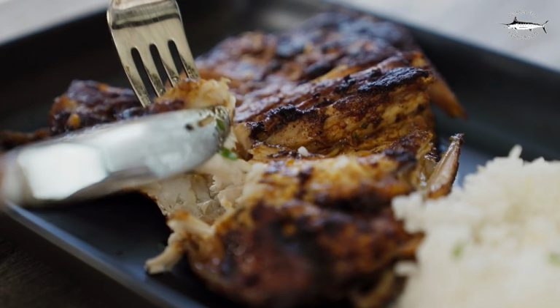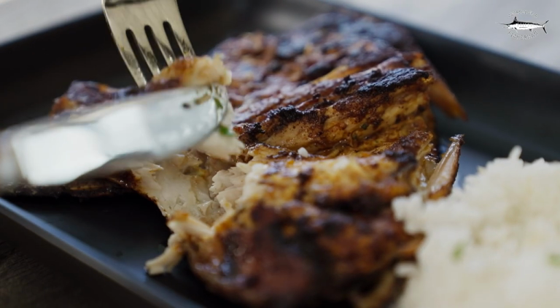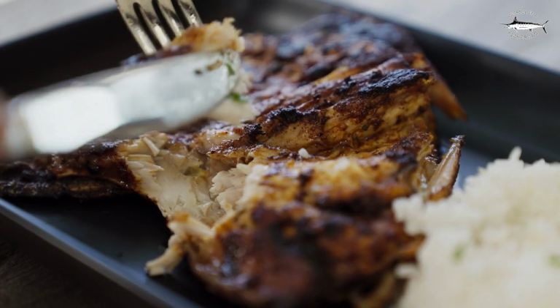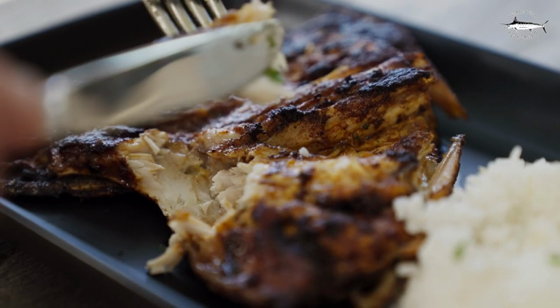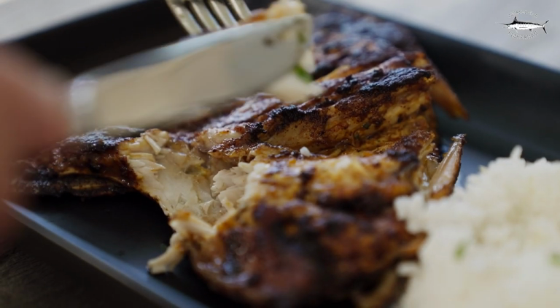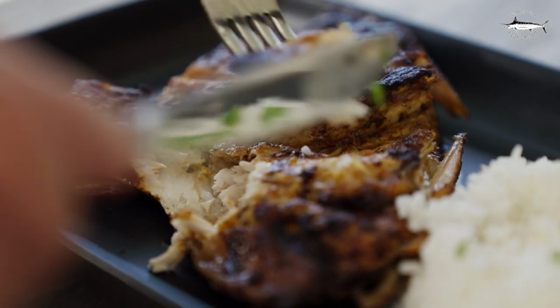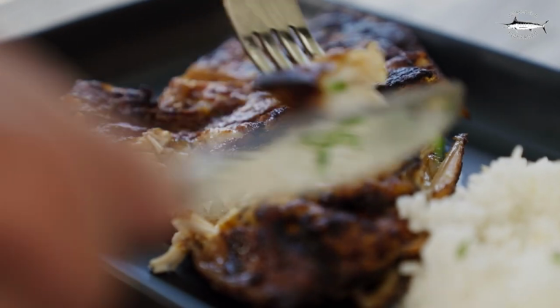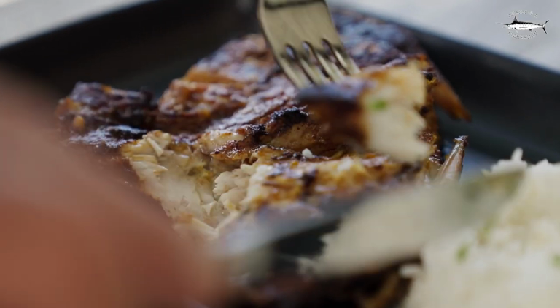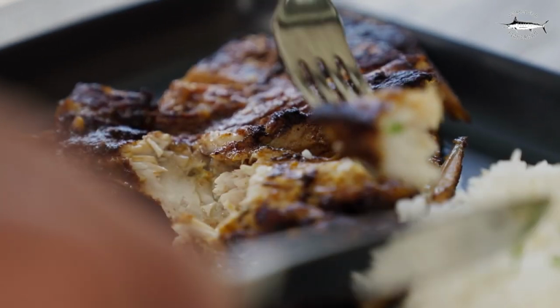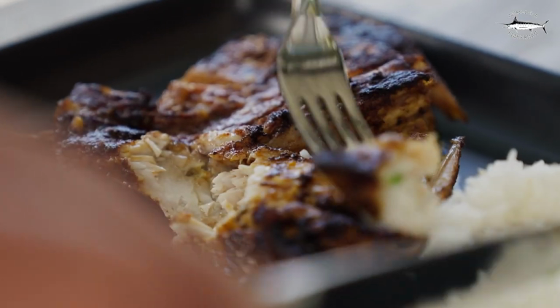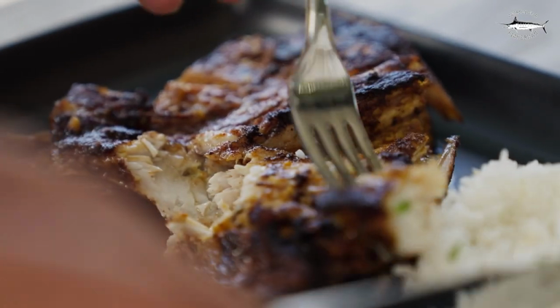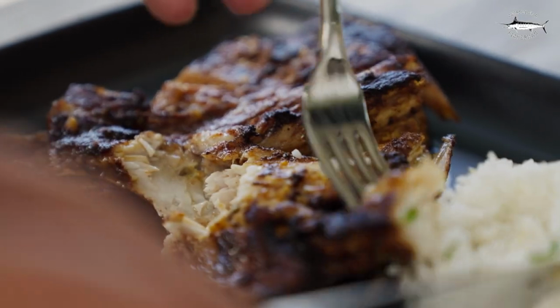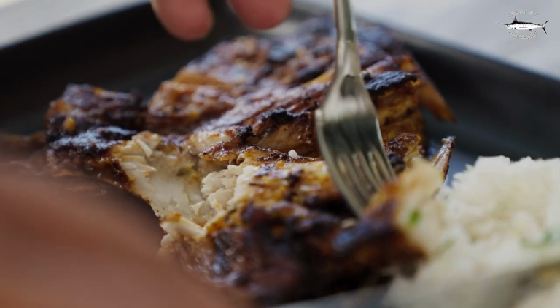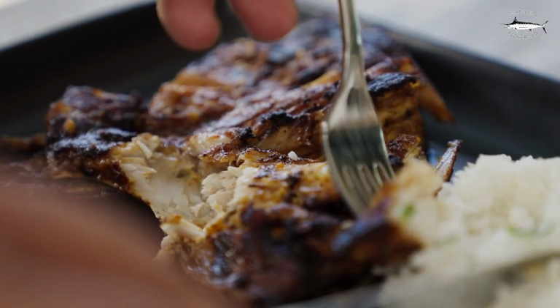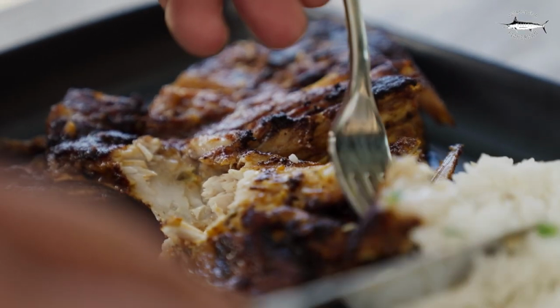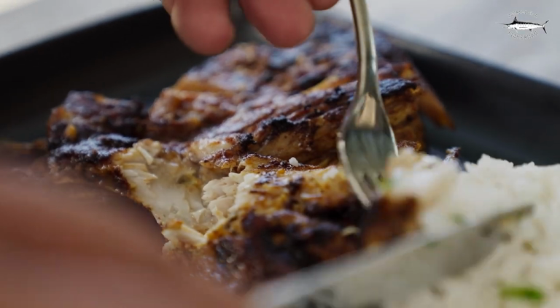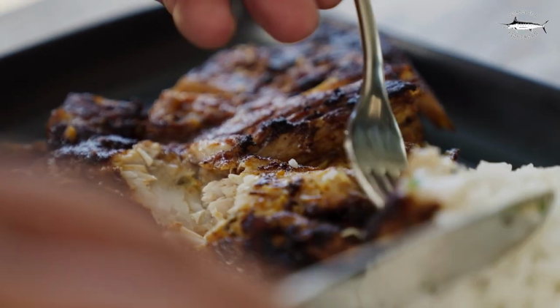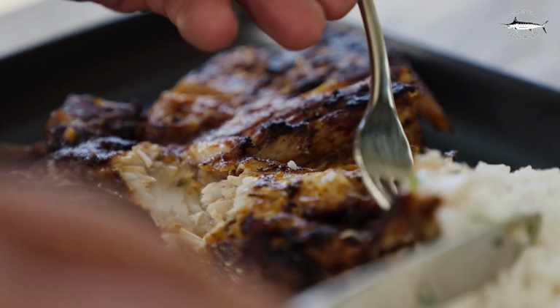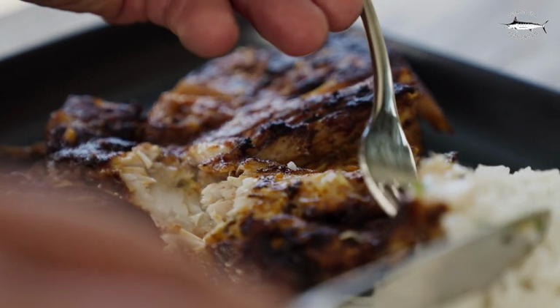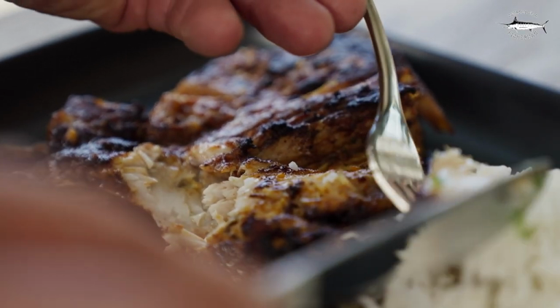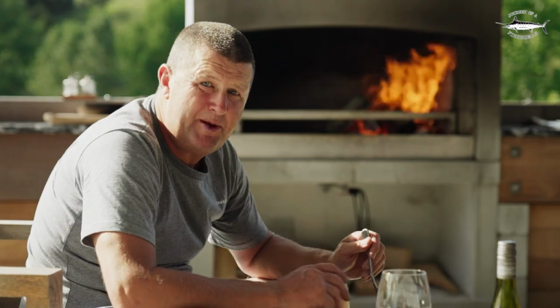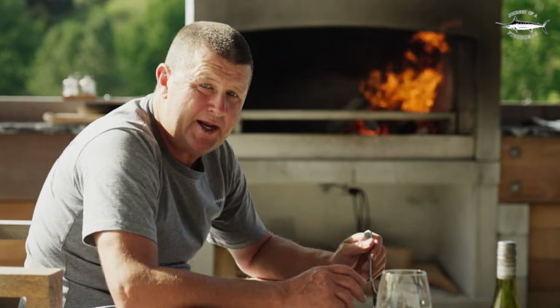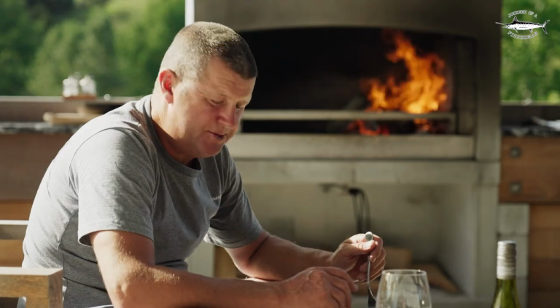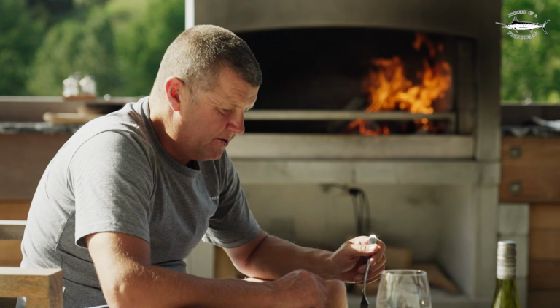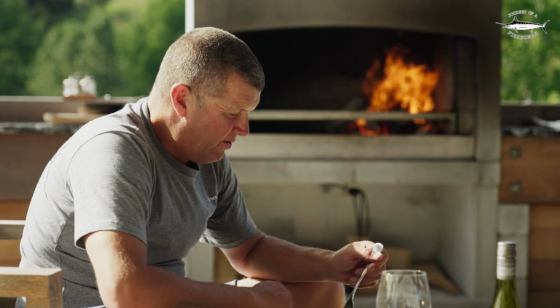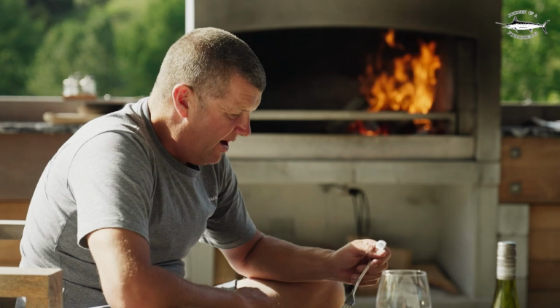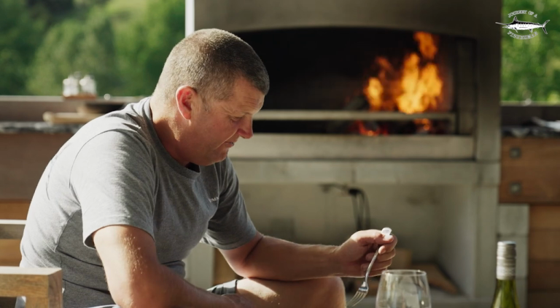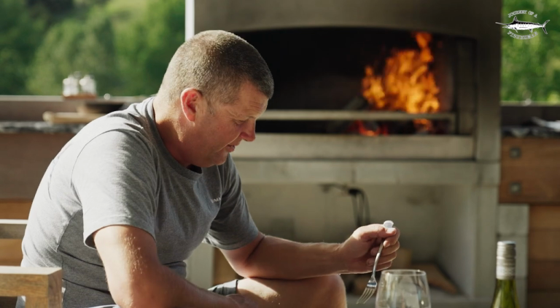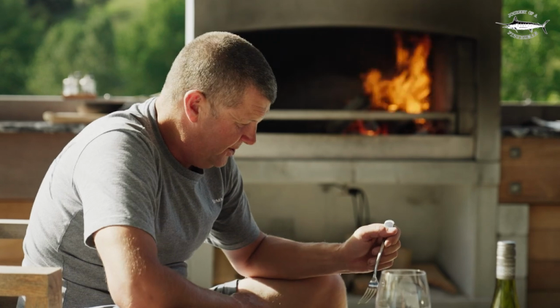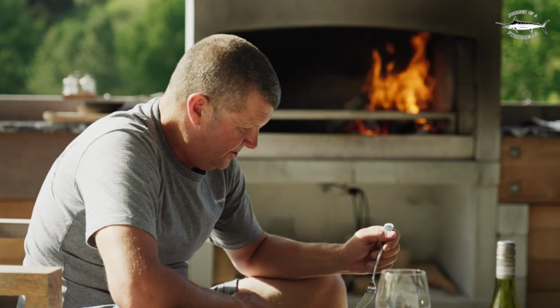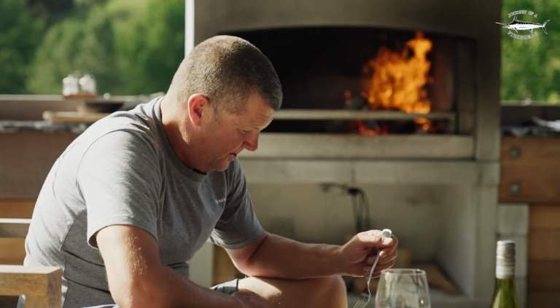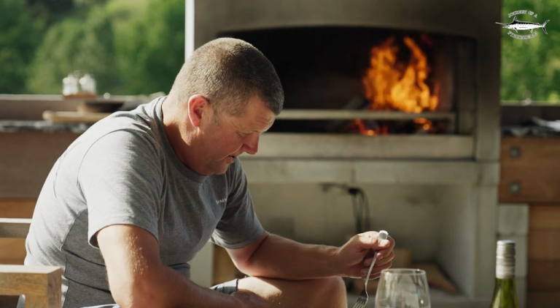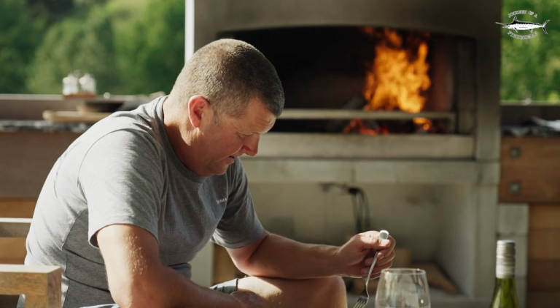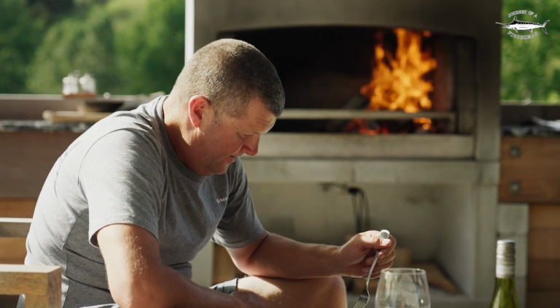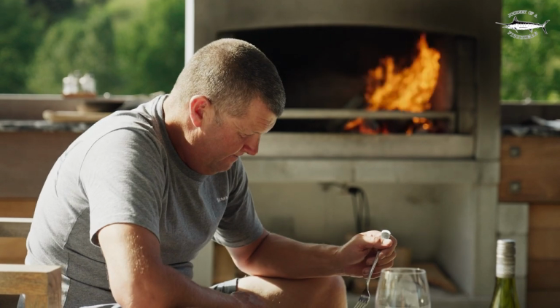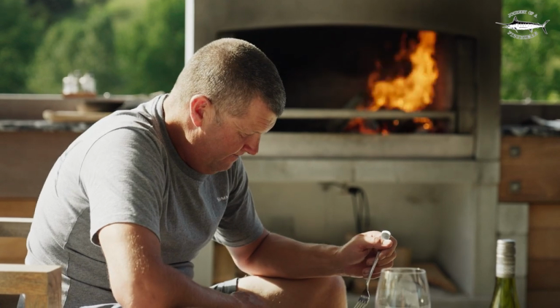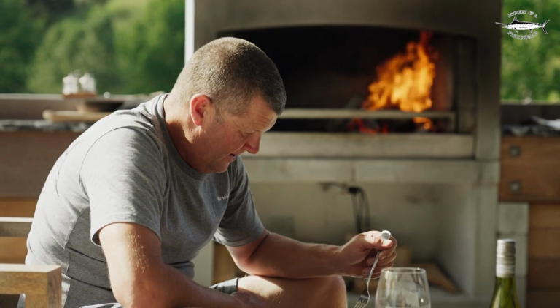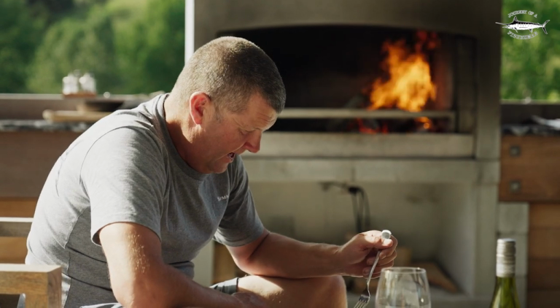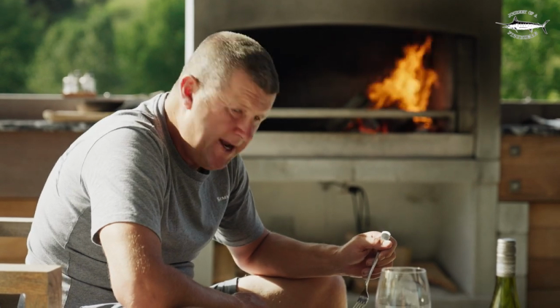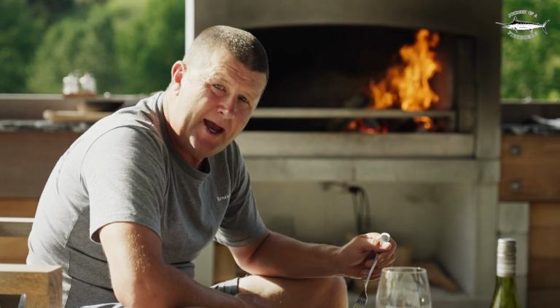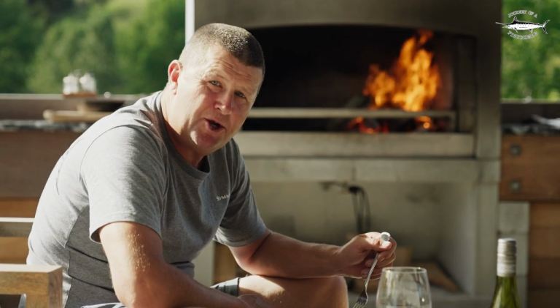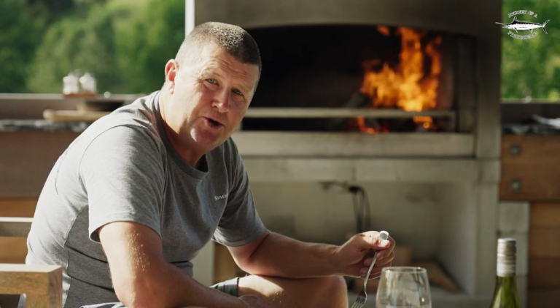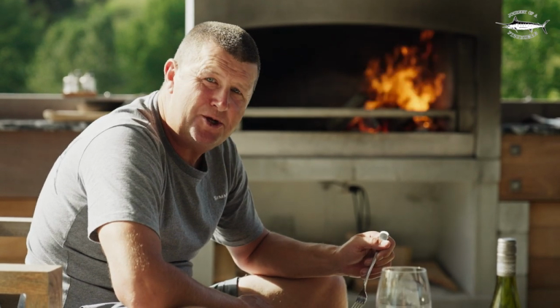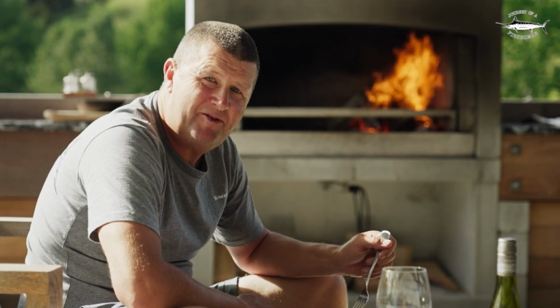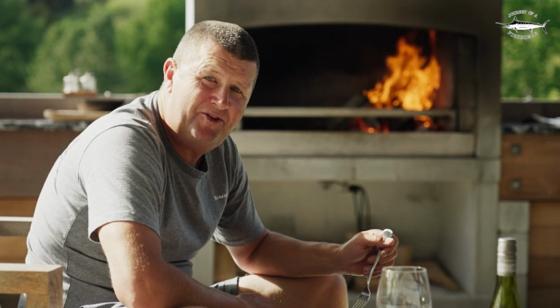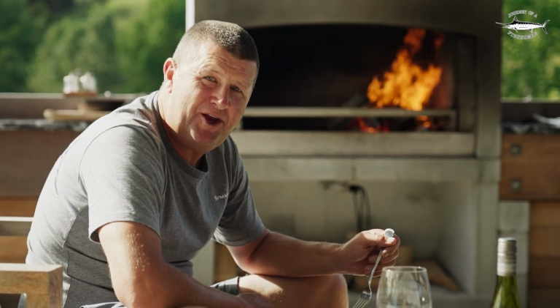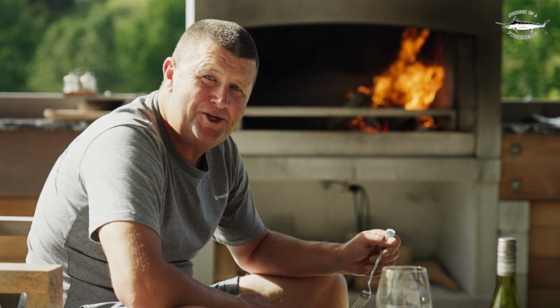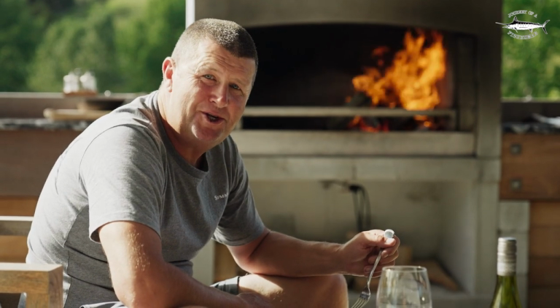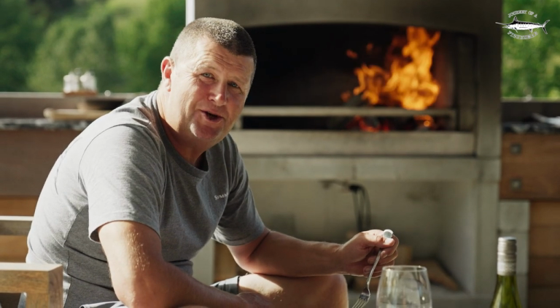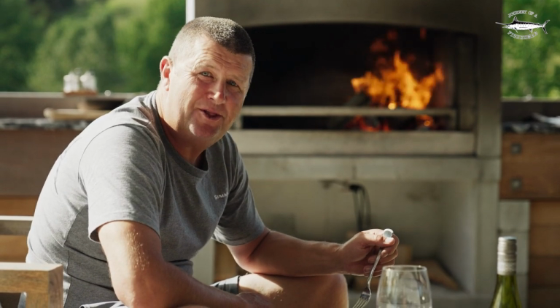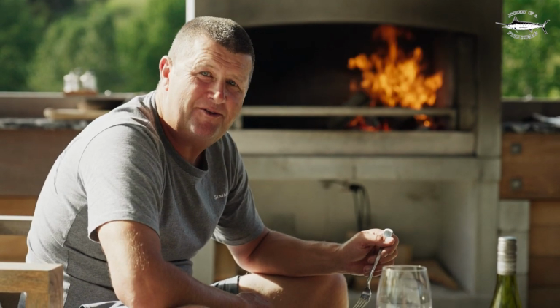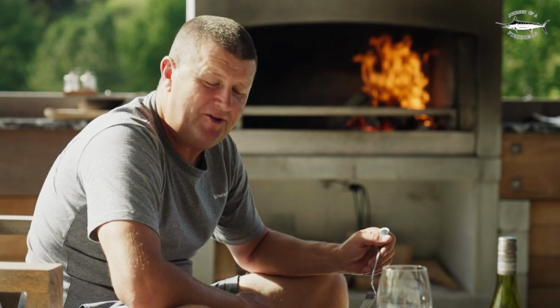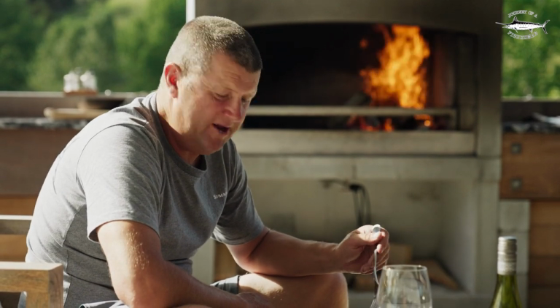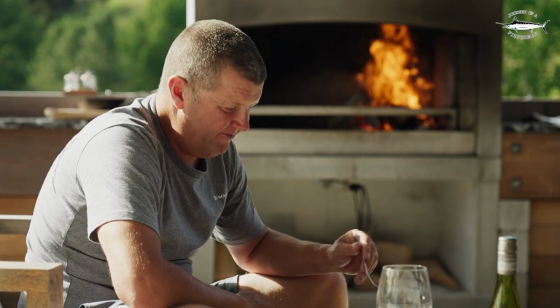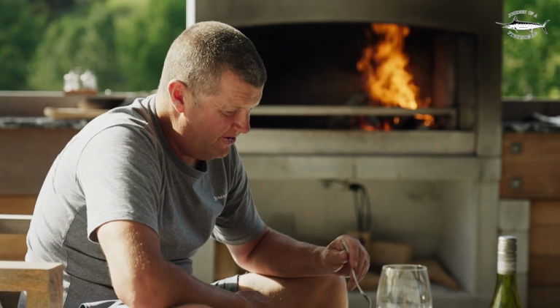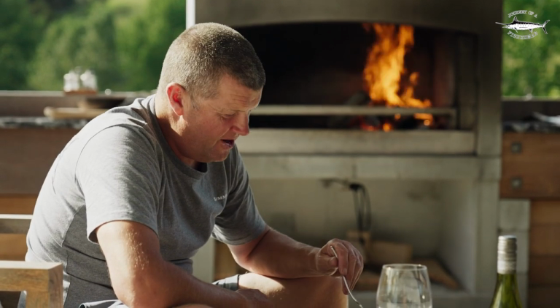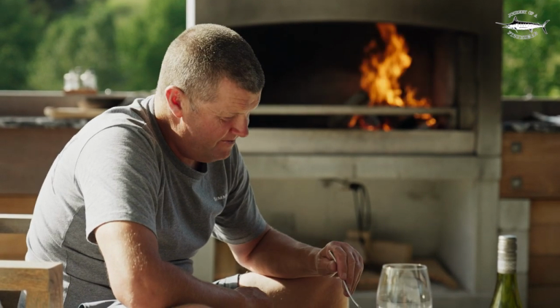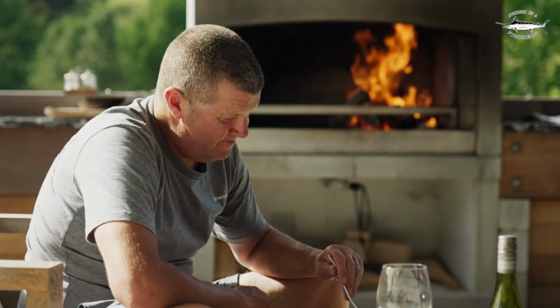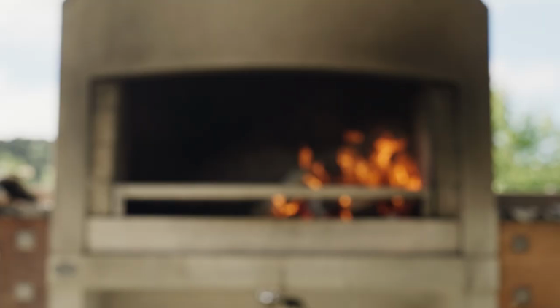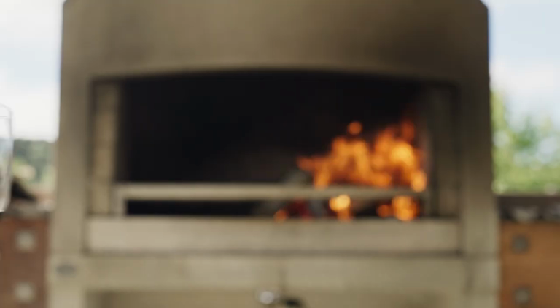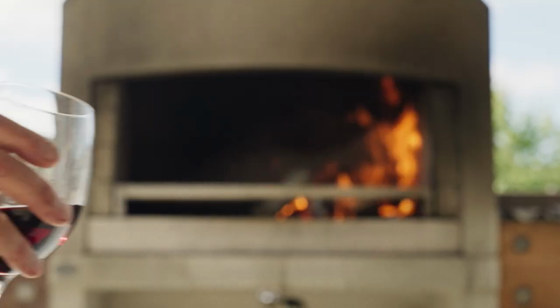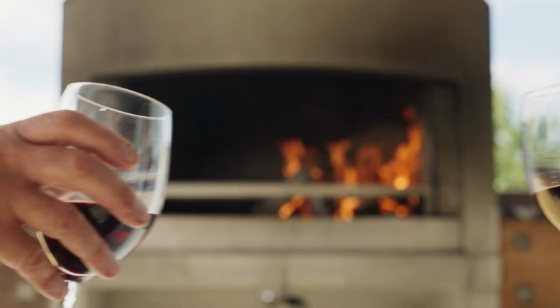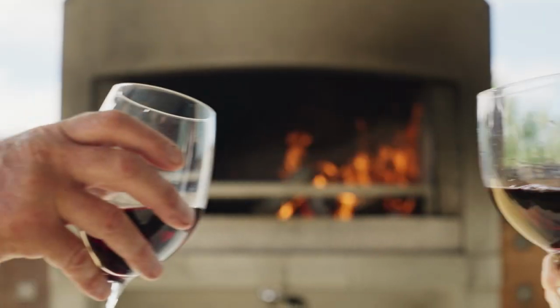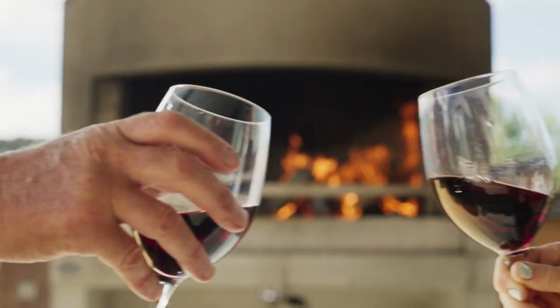What an amazing way to show such respect to a great fish and cook to perfection on the flare fire. Cheers.